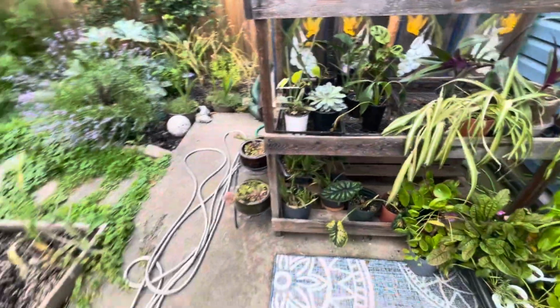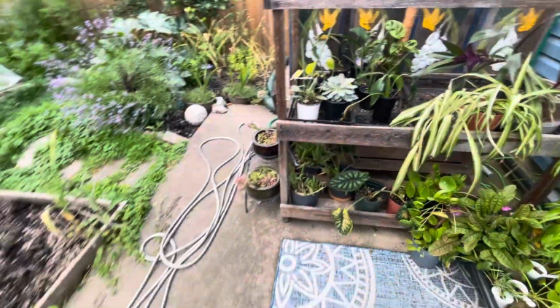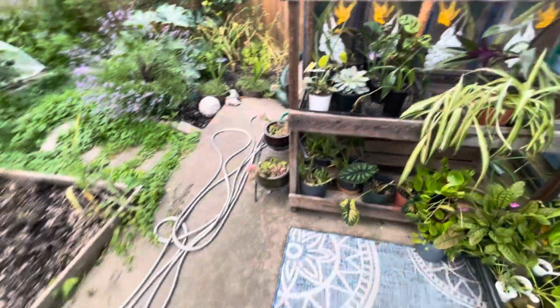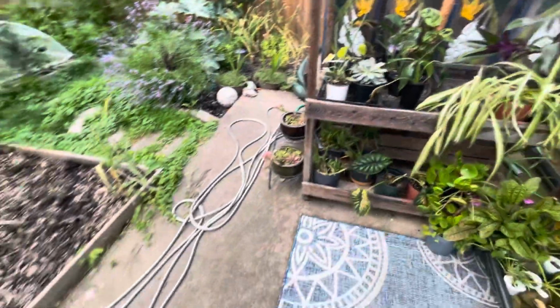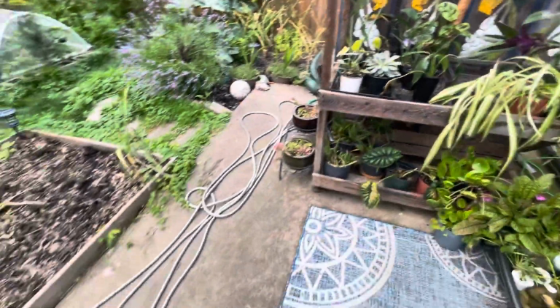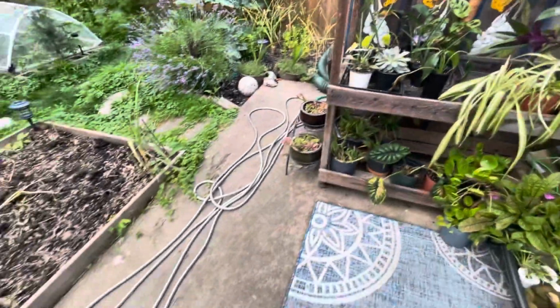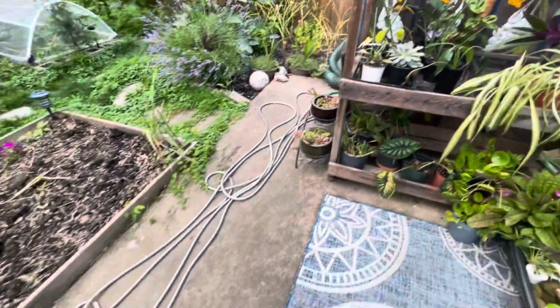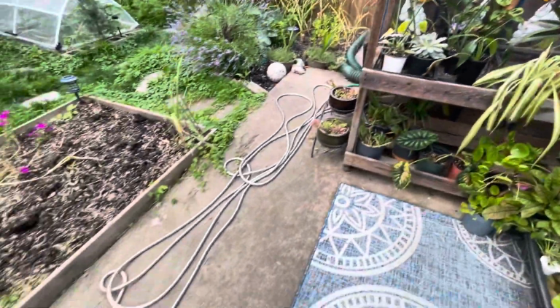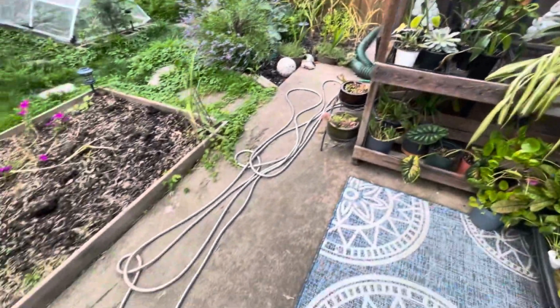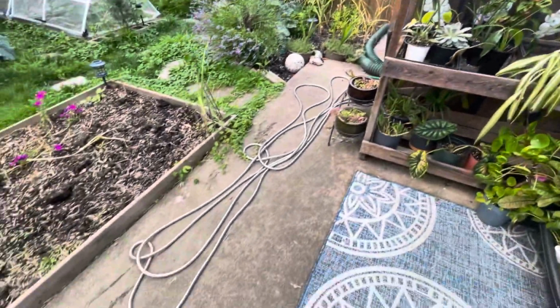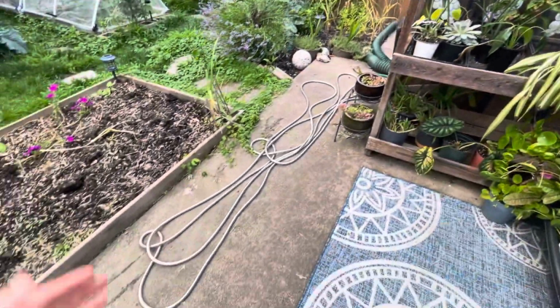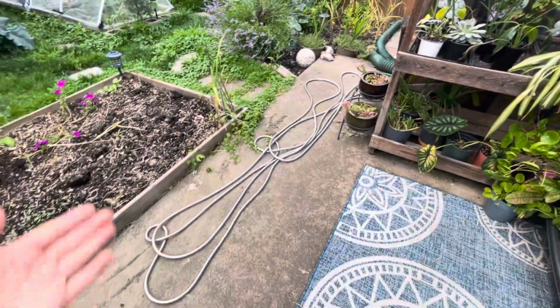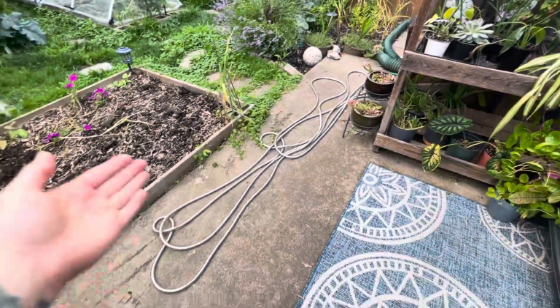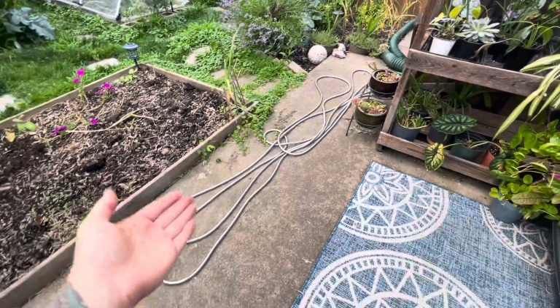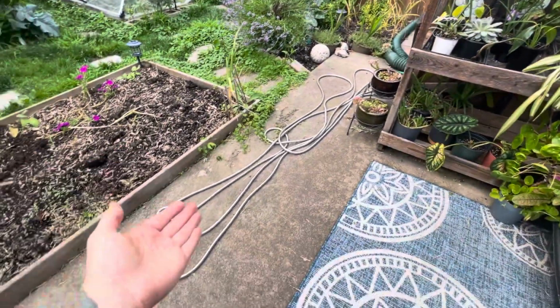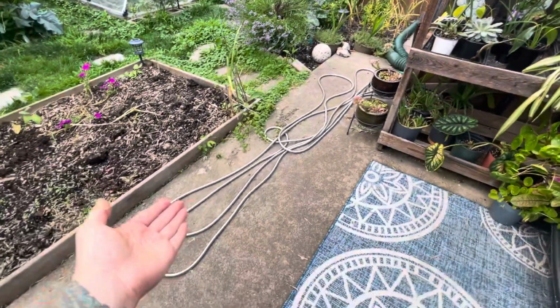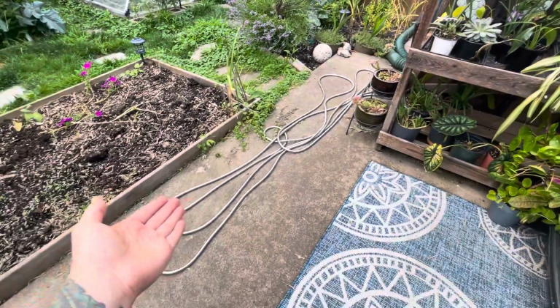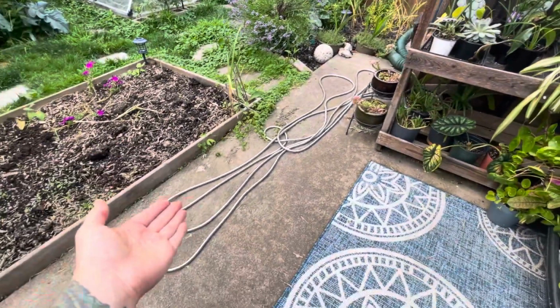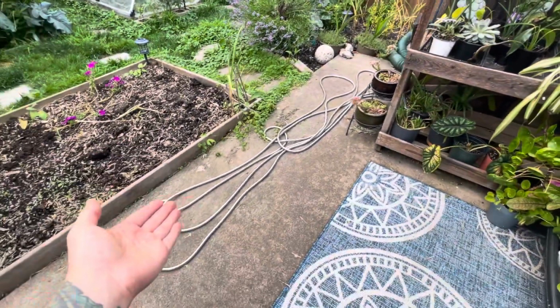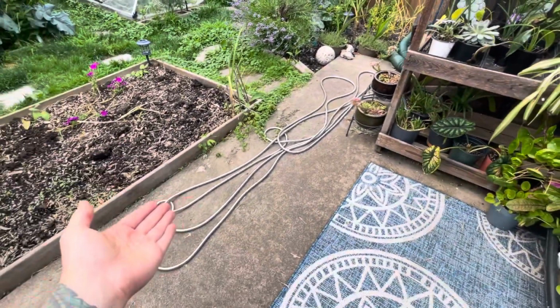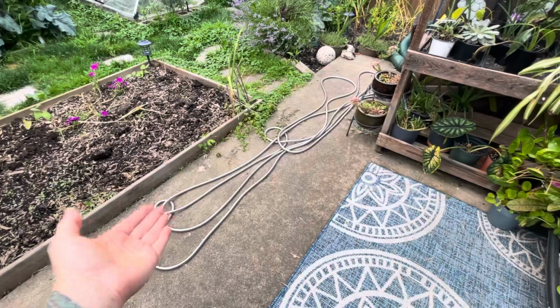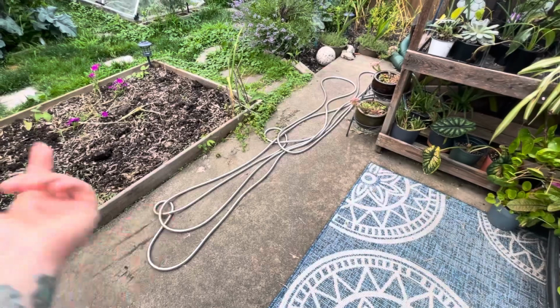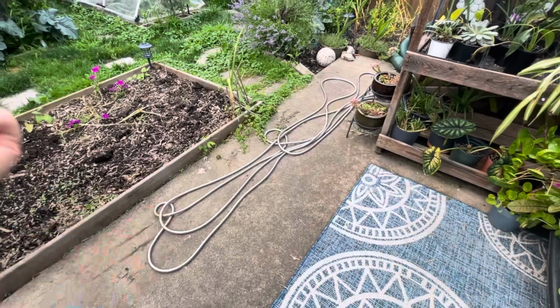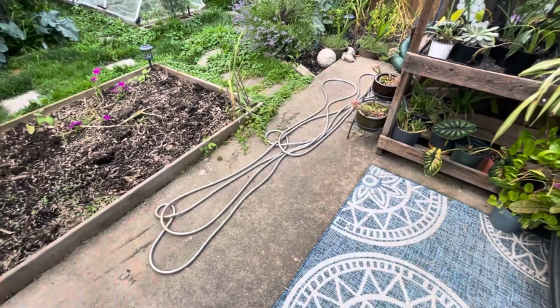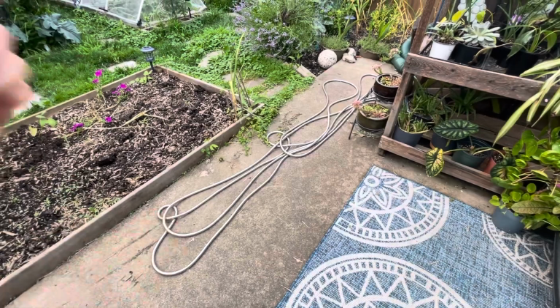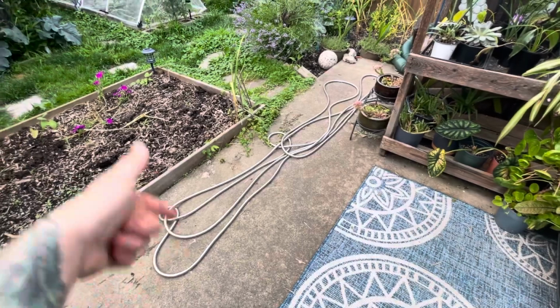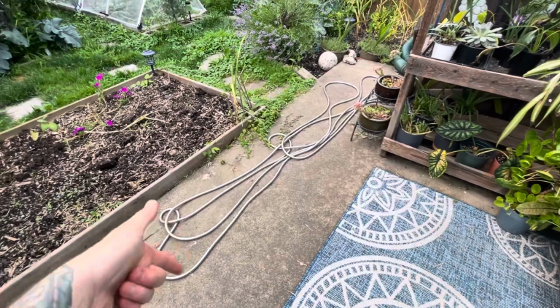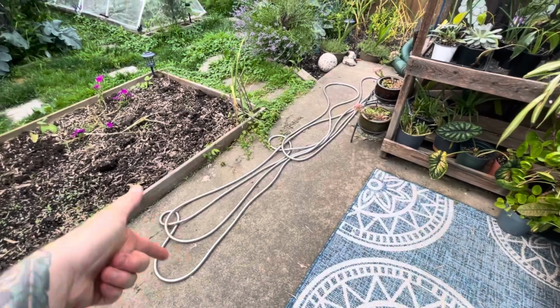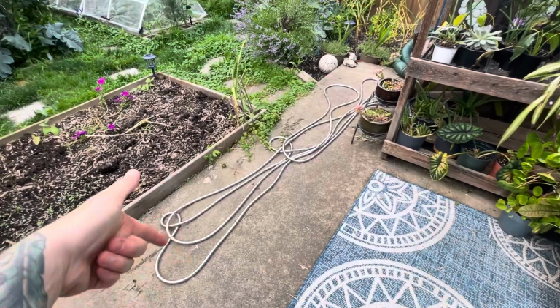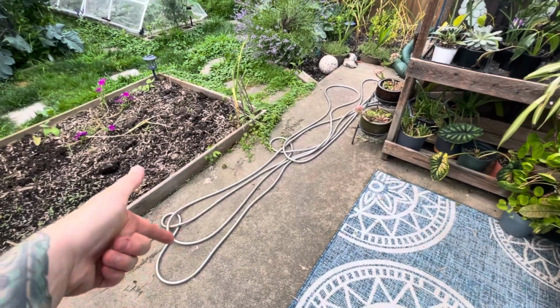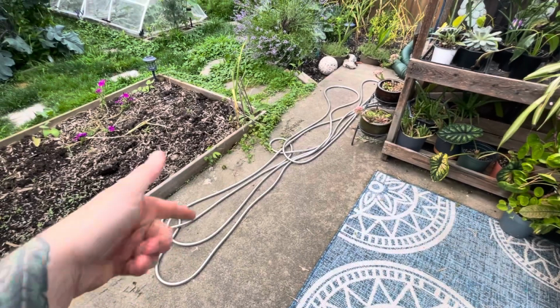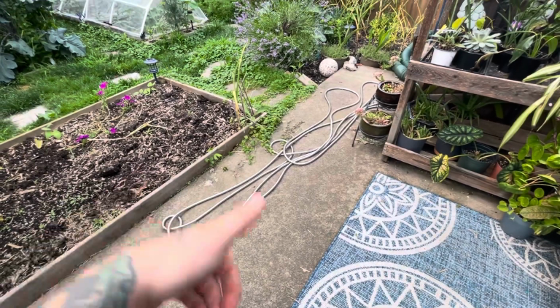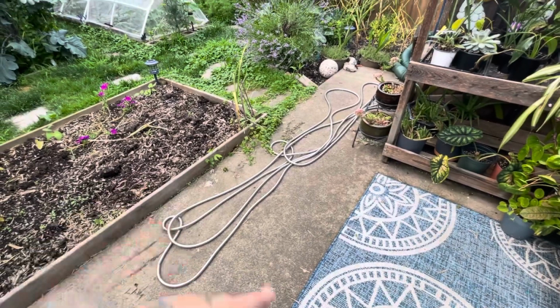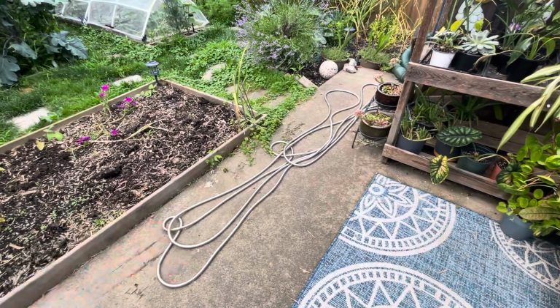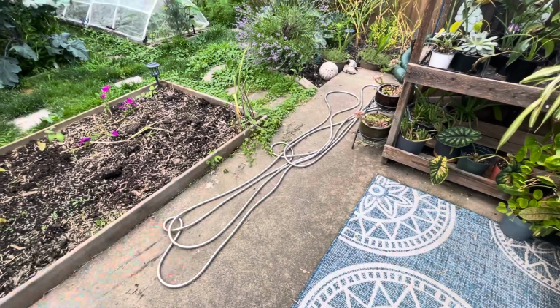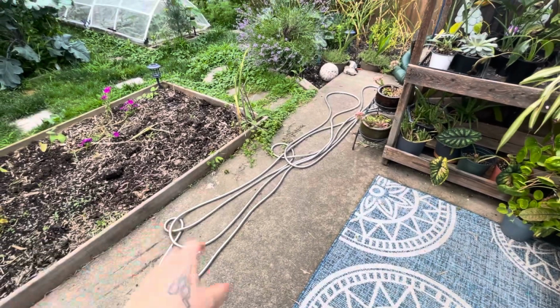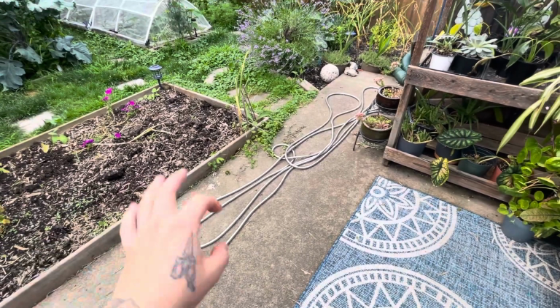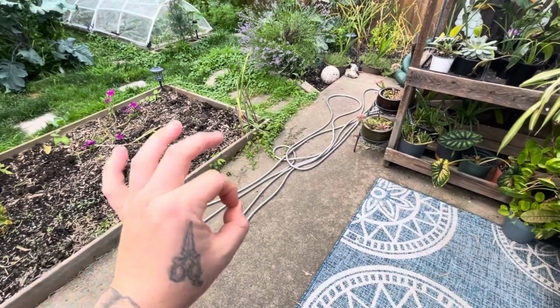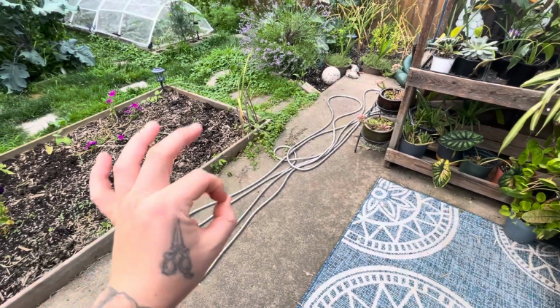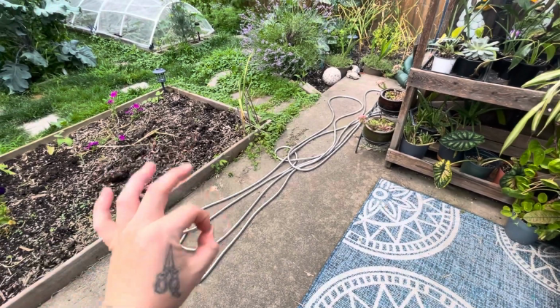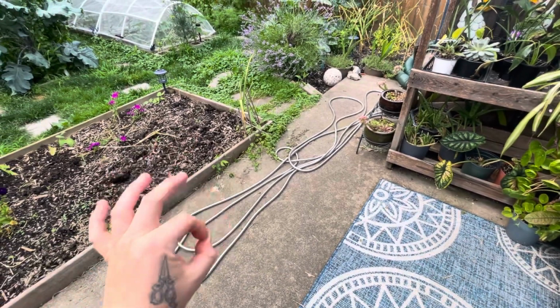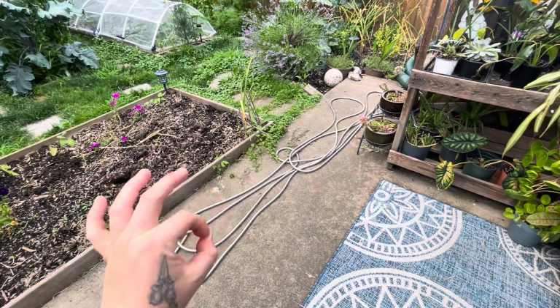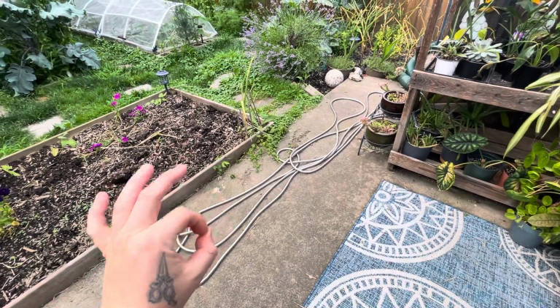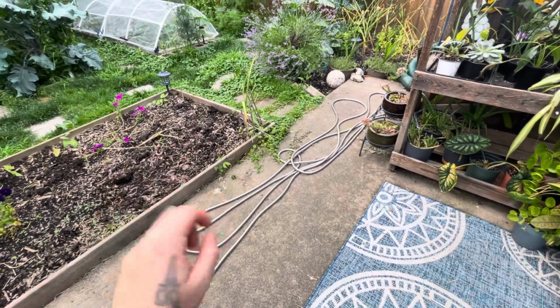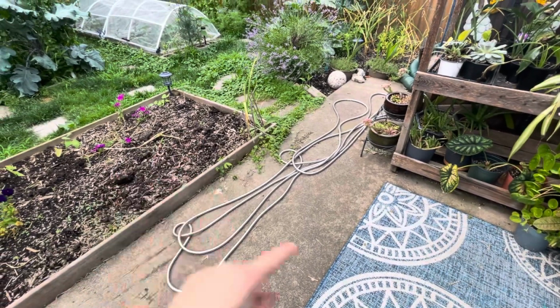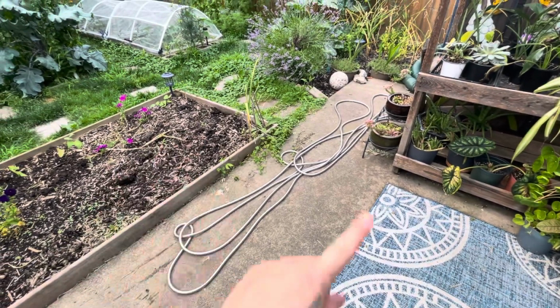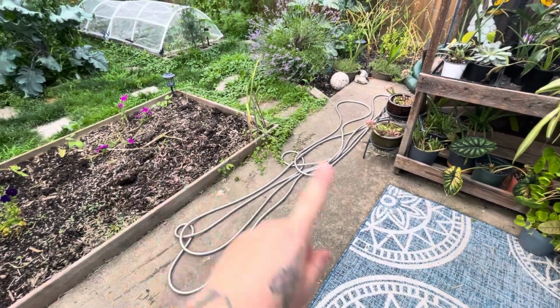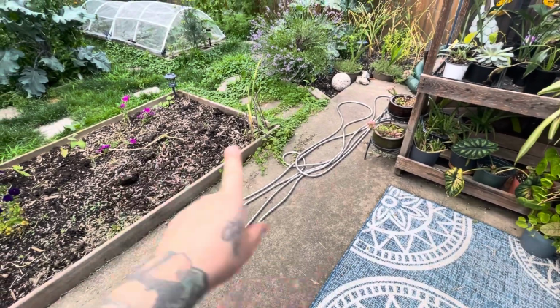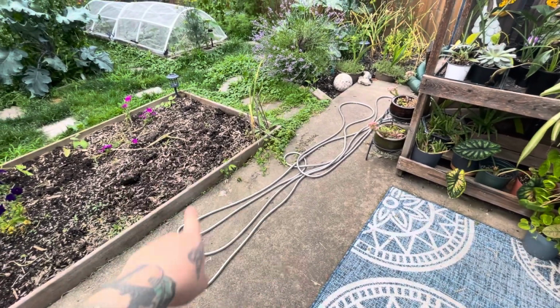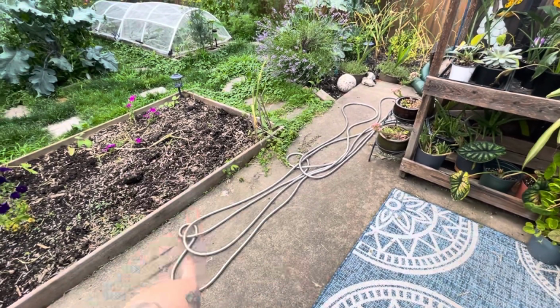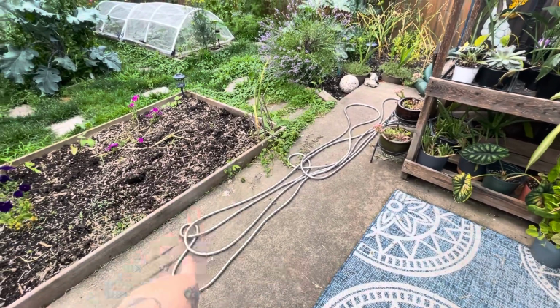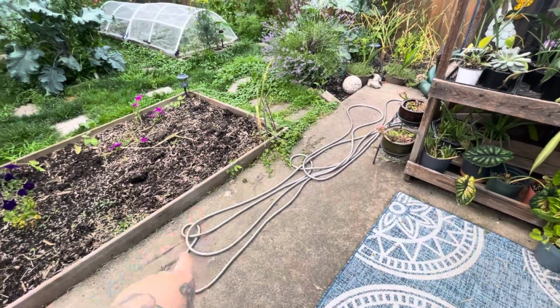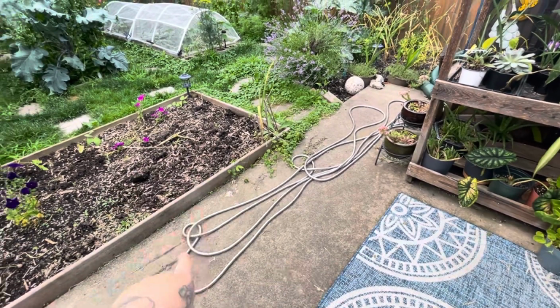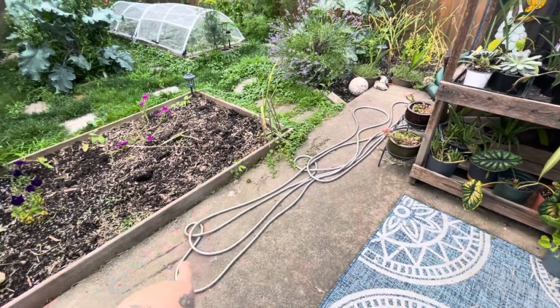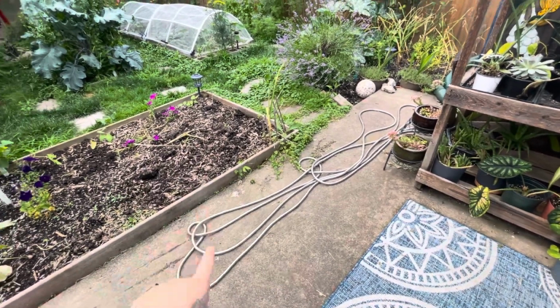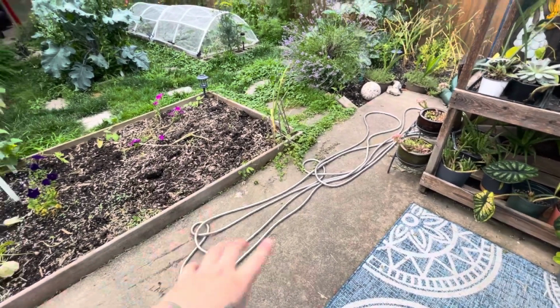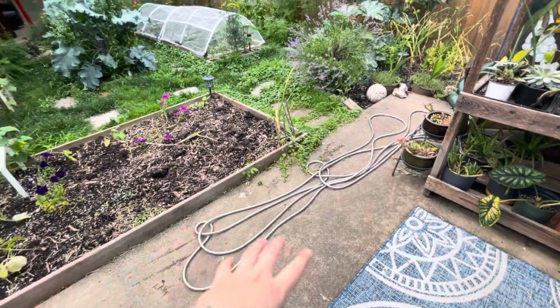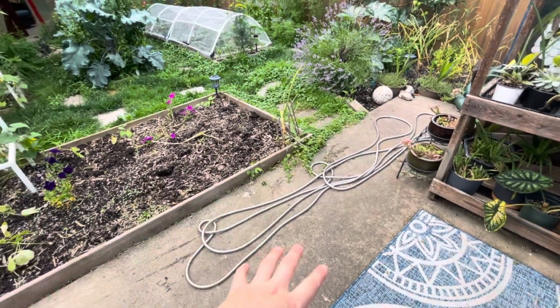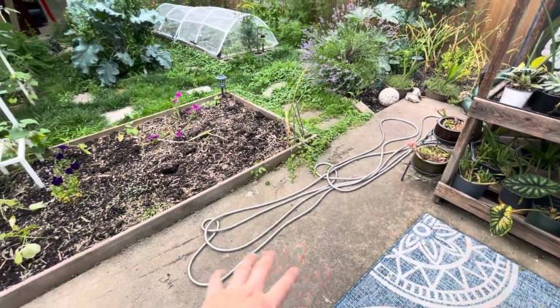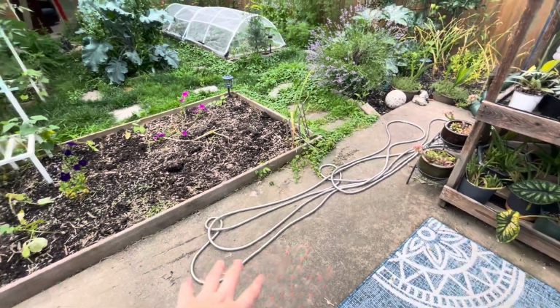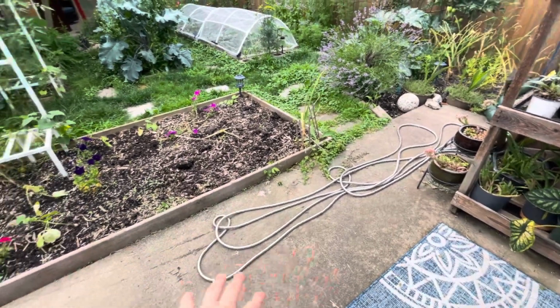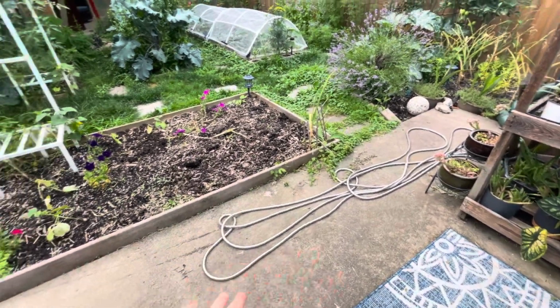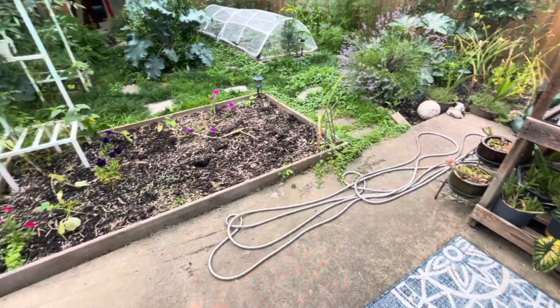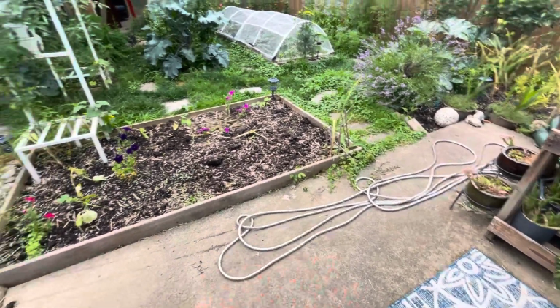I got a new hose. The metal hose so far has been working great. No kinks. Love it.